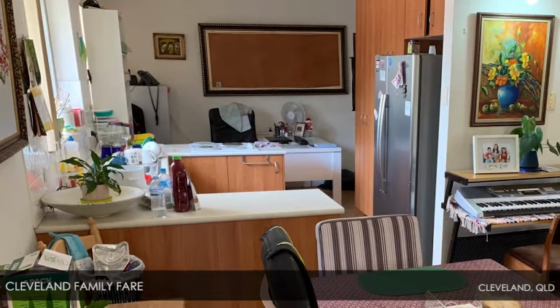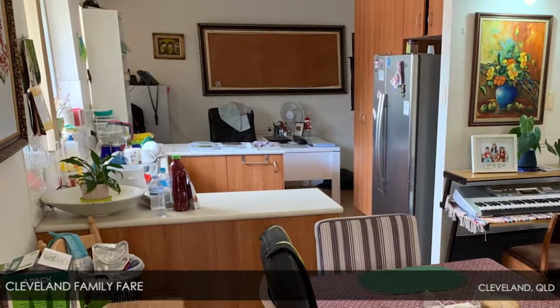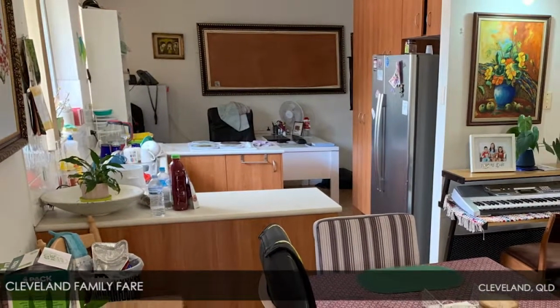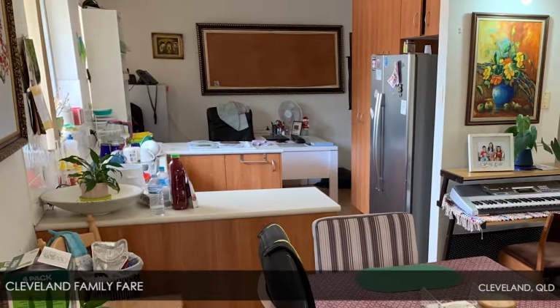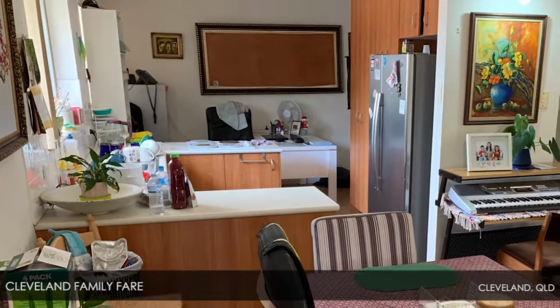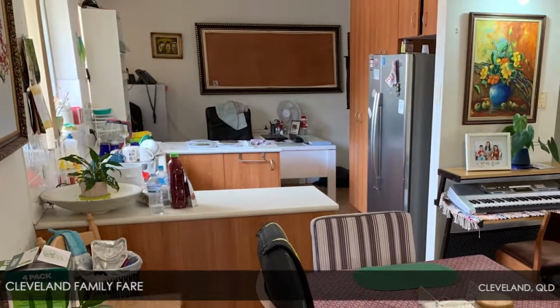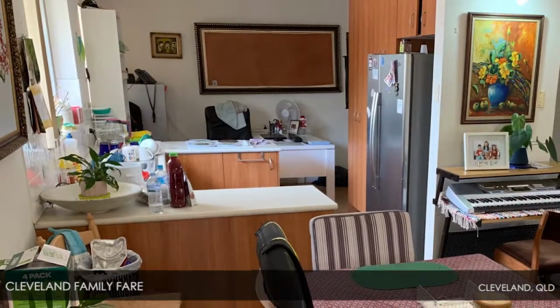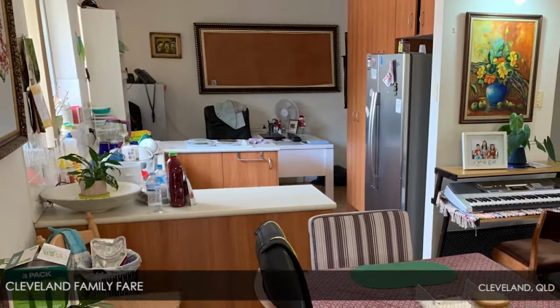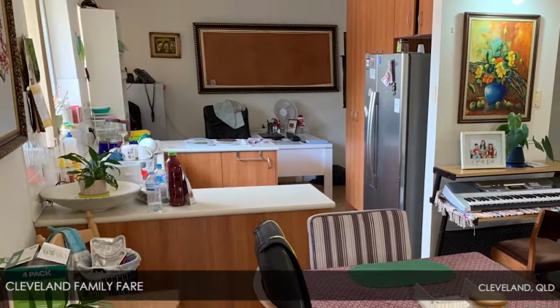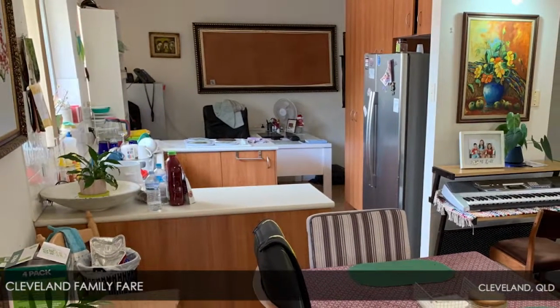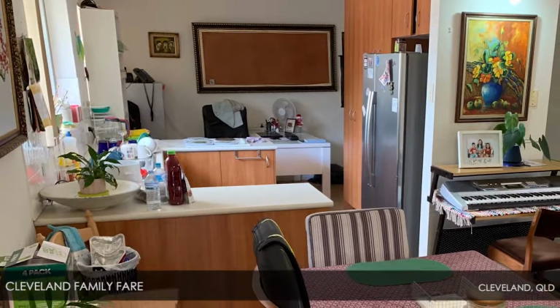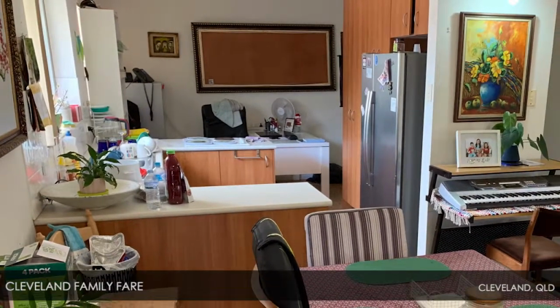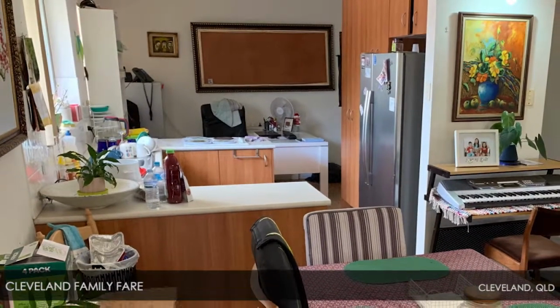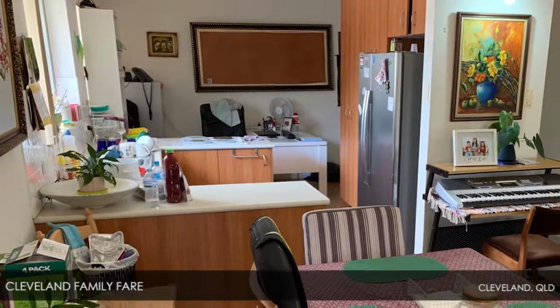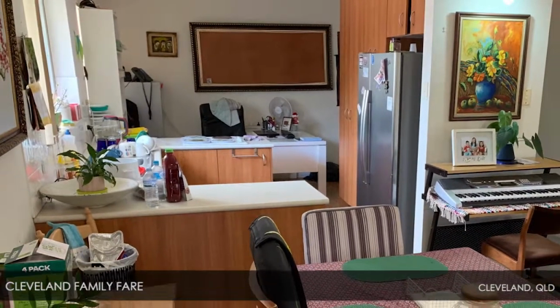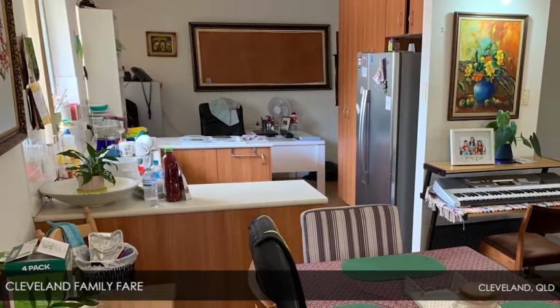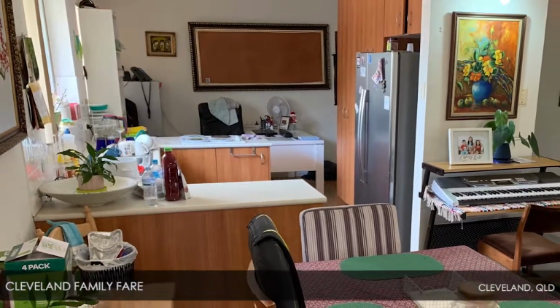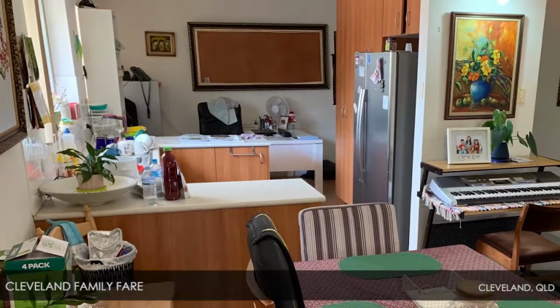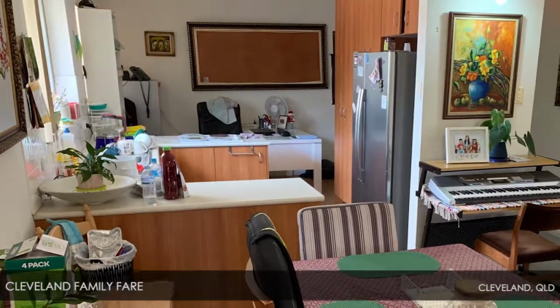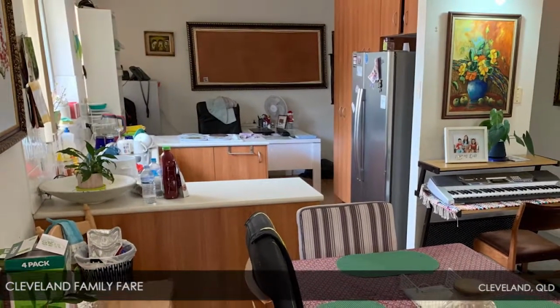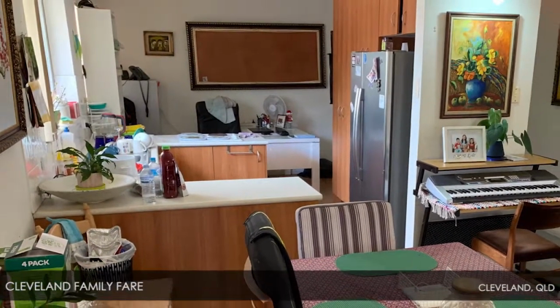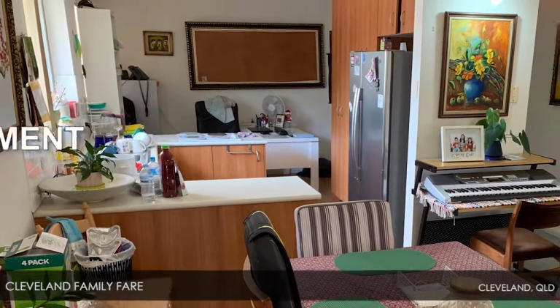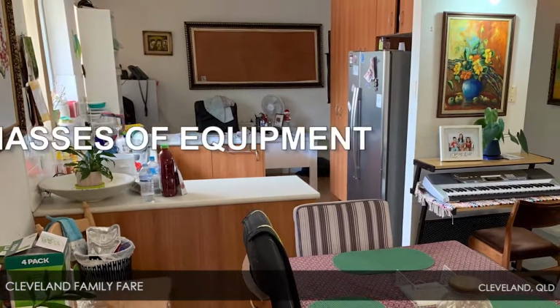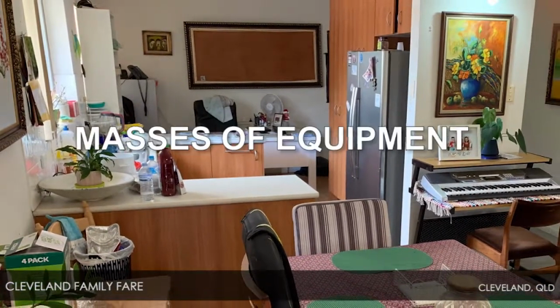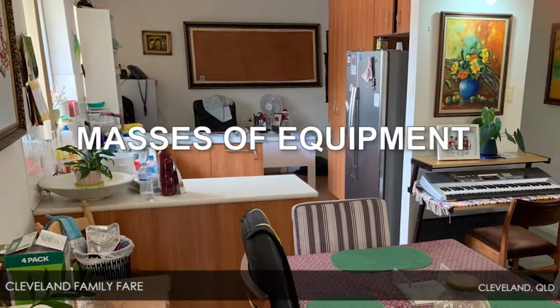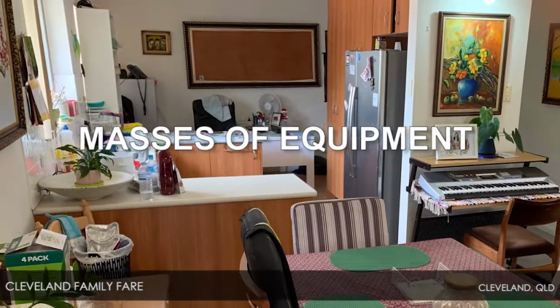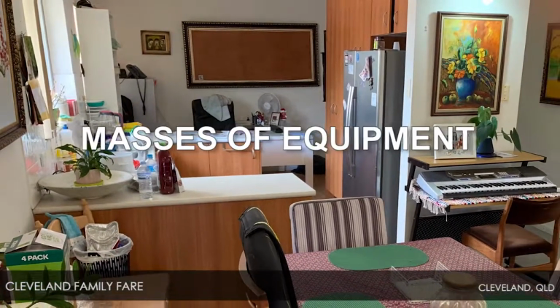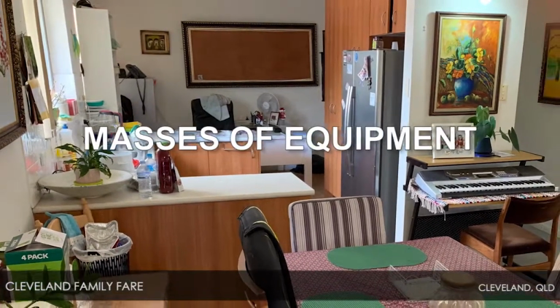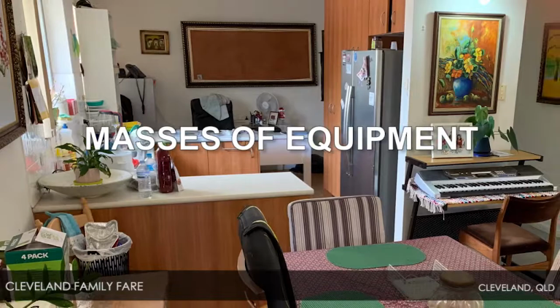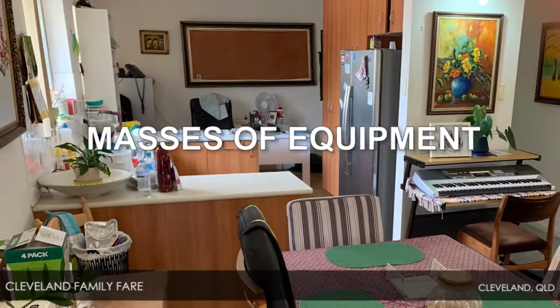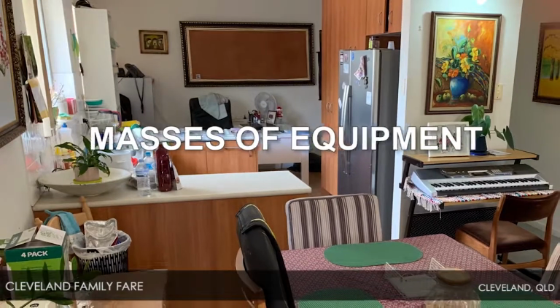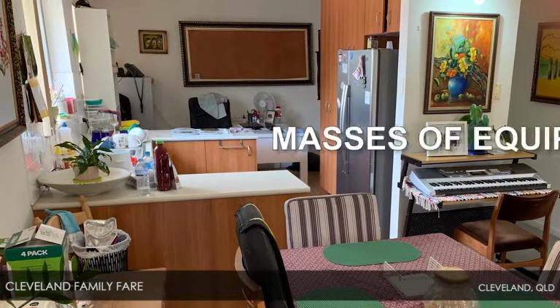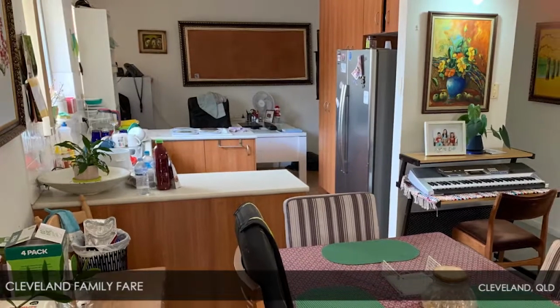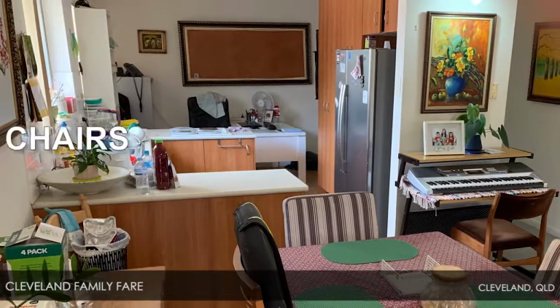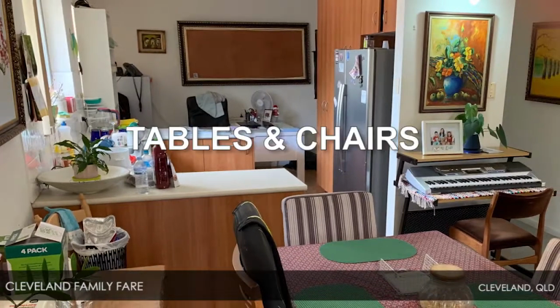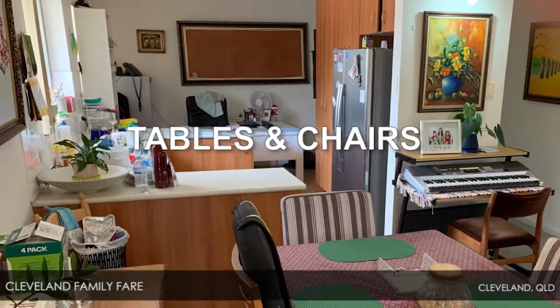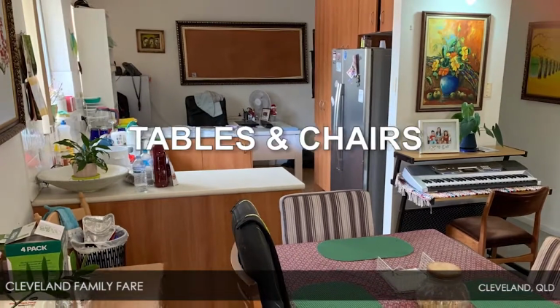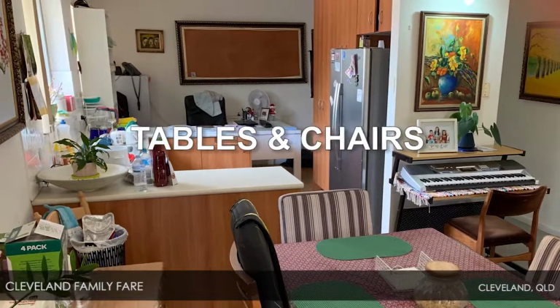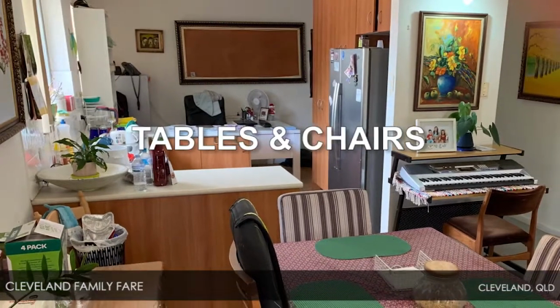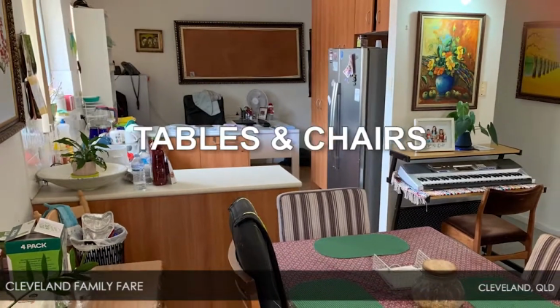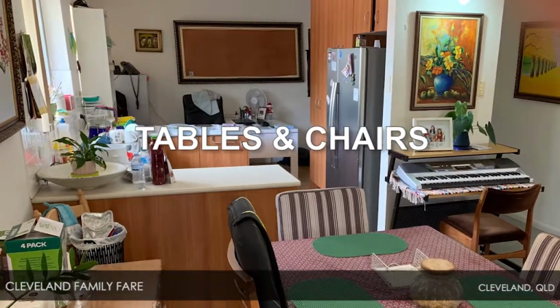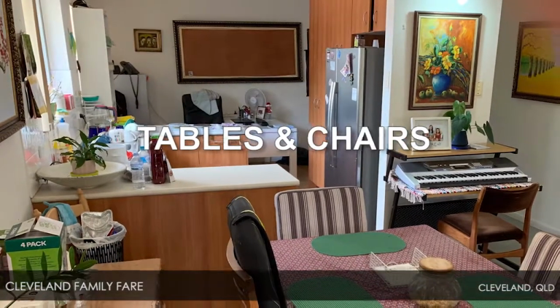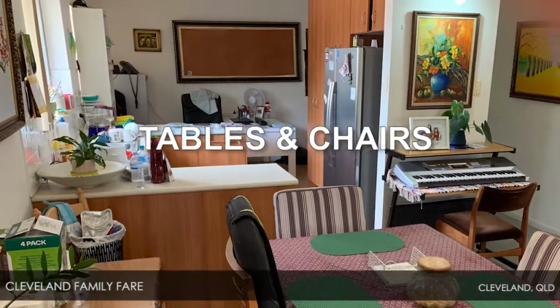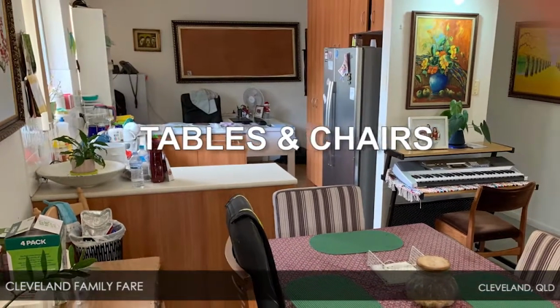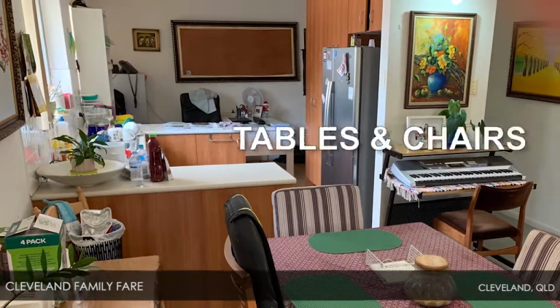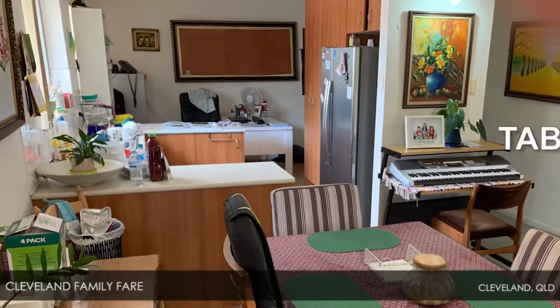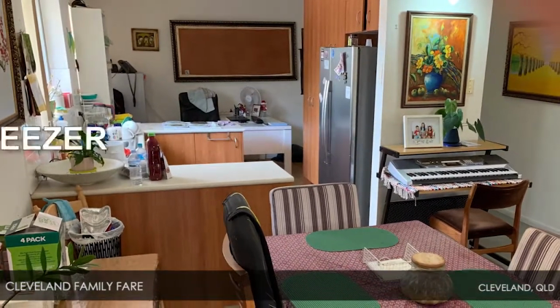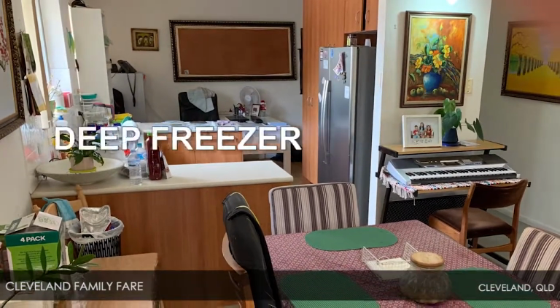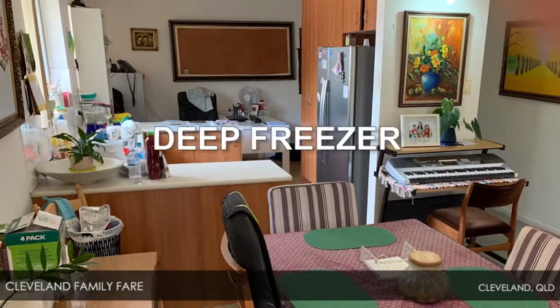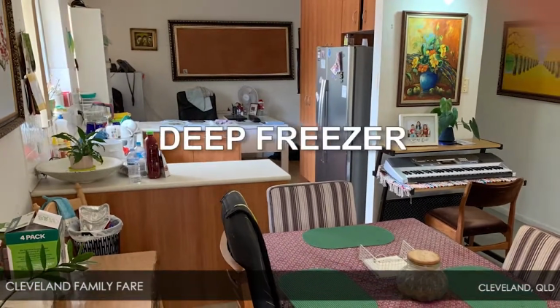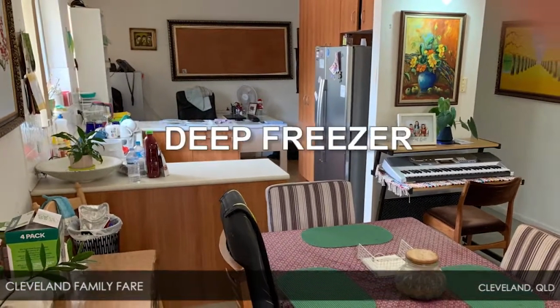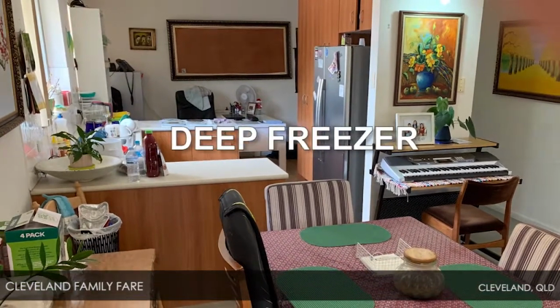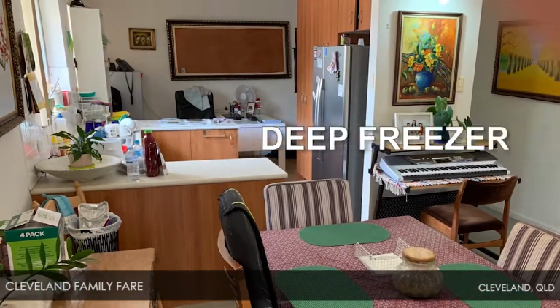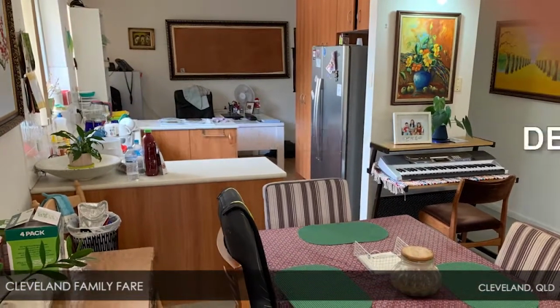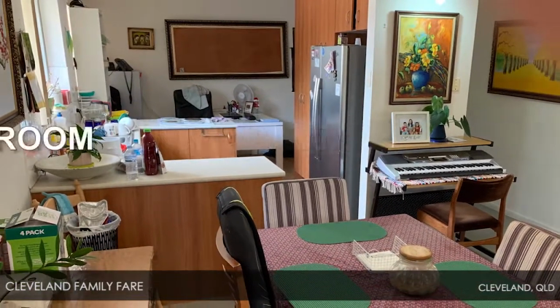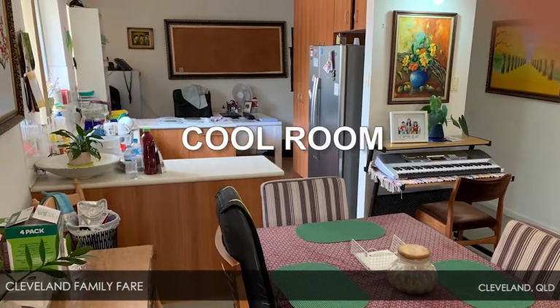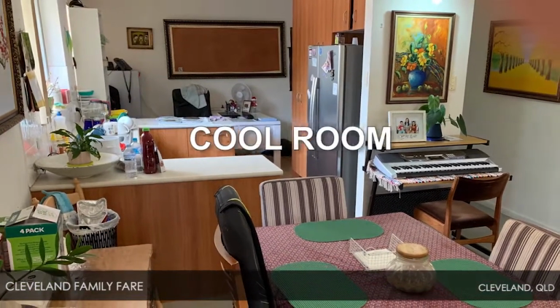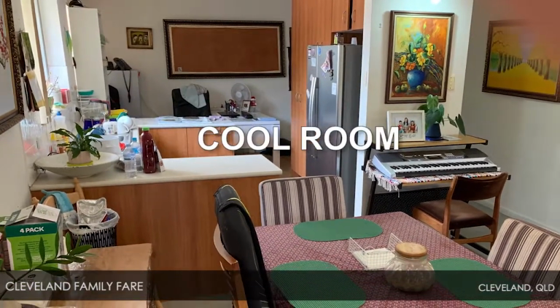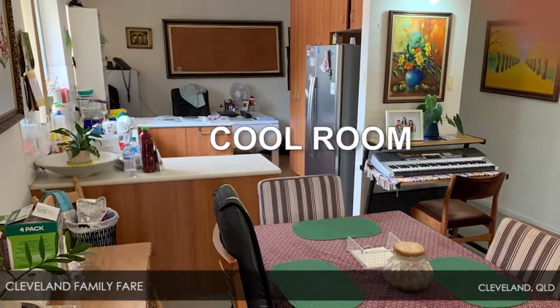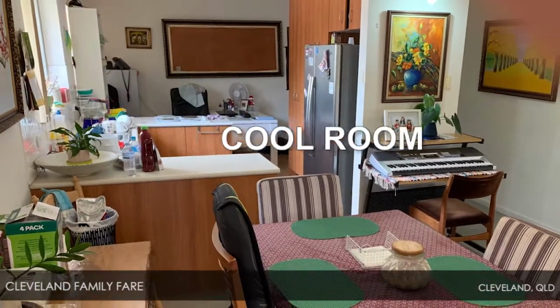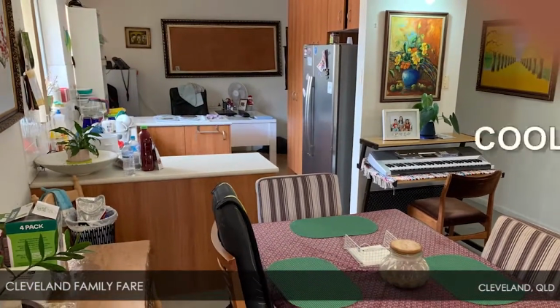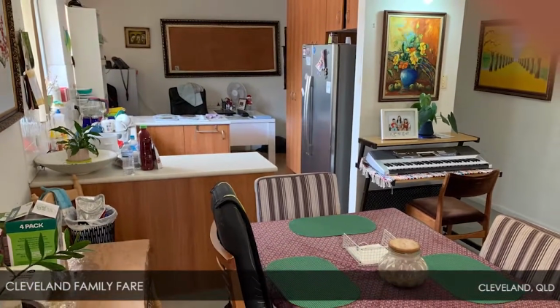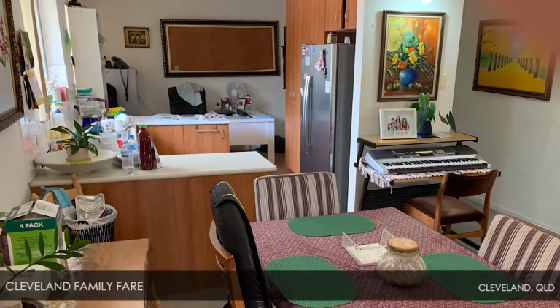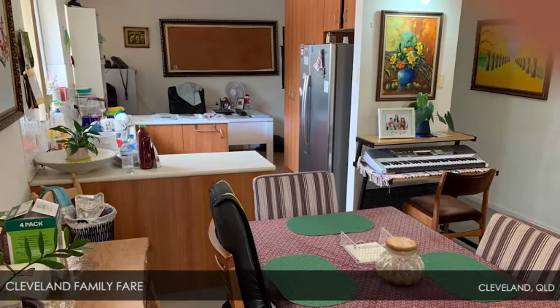Selling due to retirement, the sale includes masses of equipment: tables and chairs, deep freezer, cool room and more.